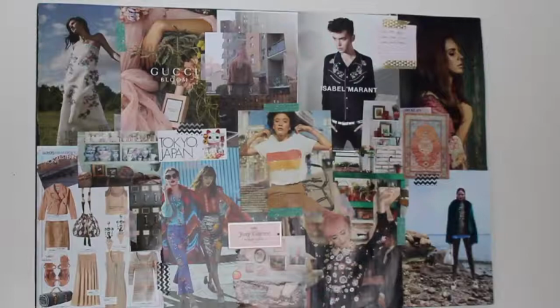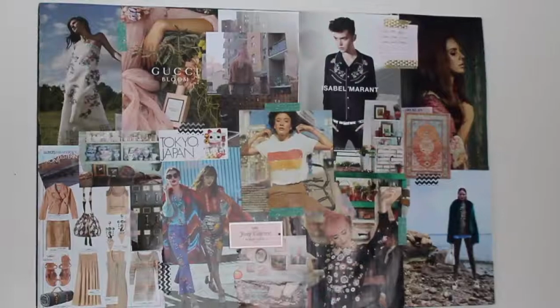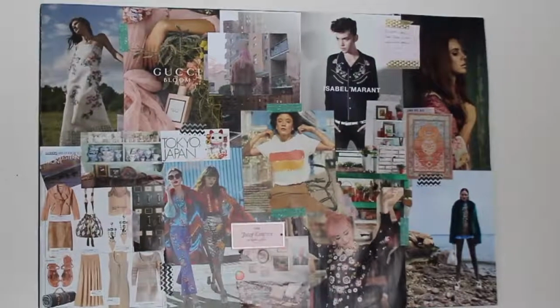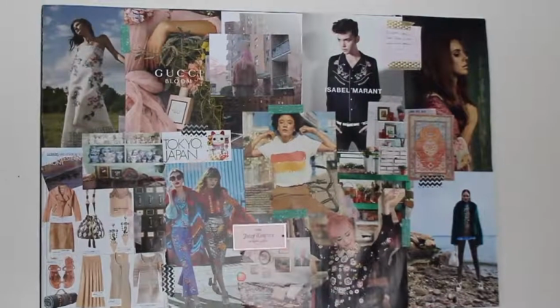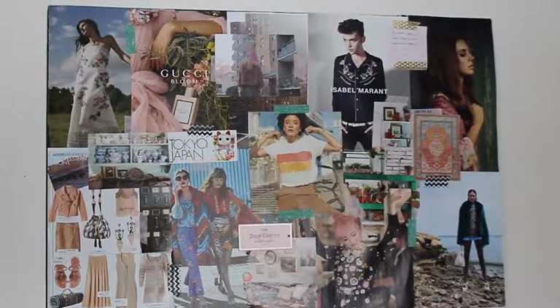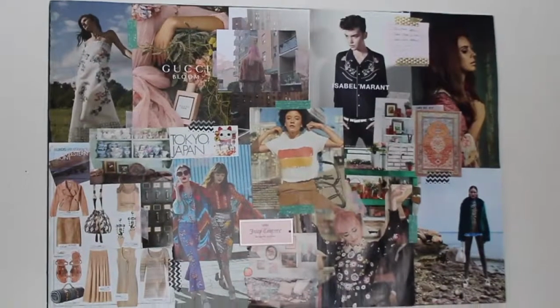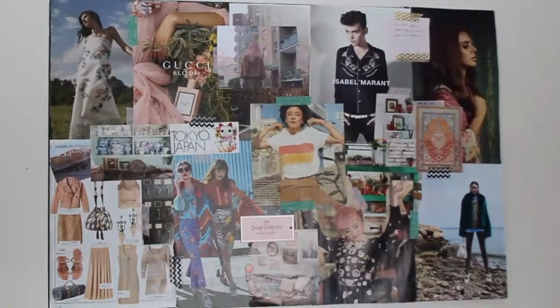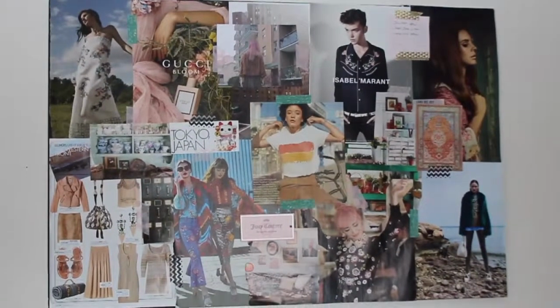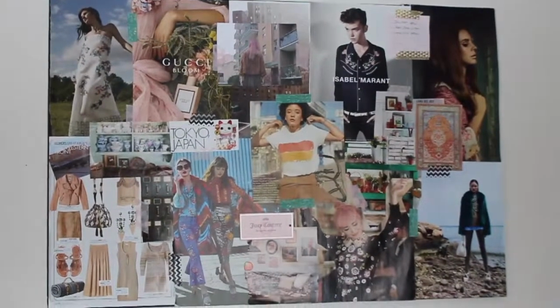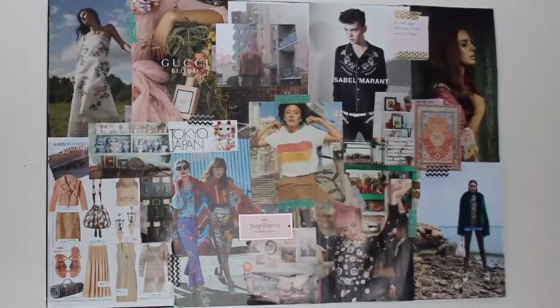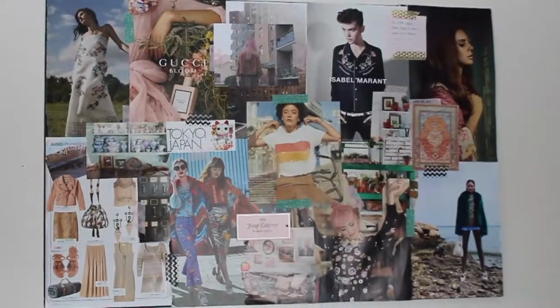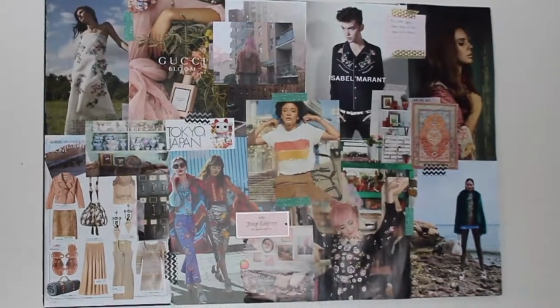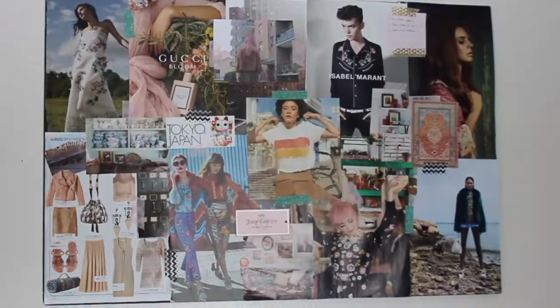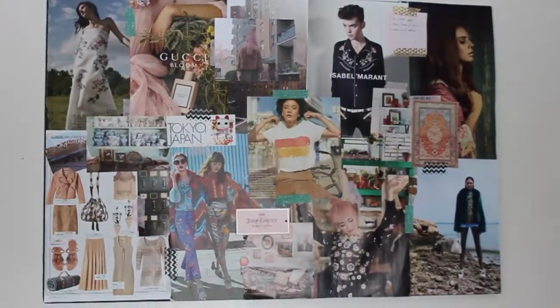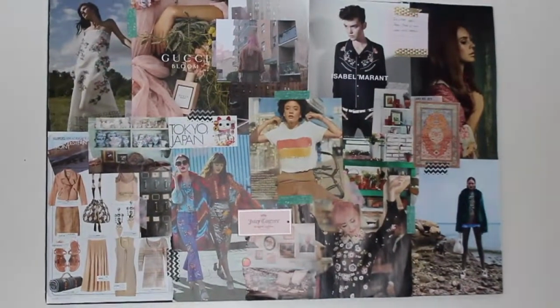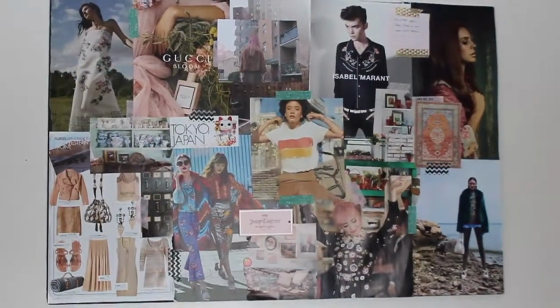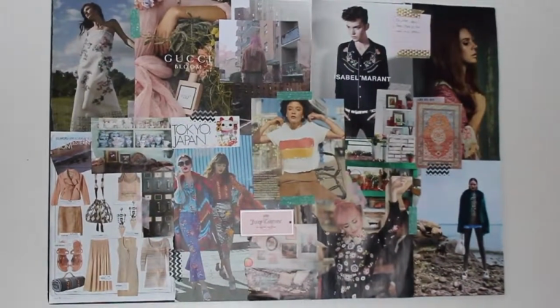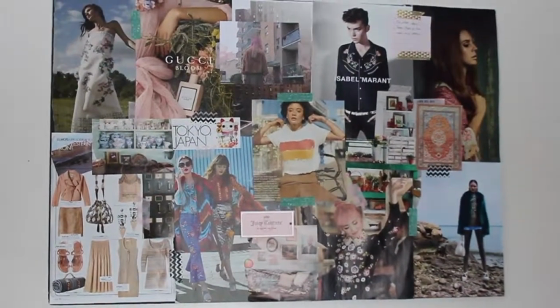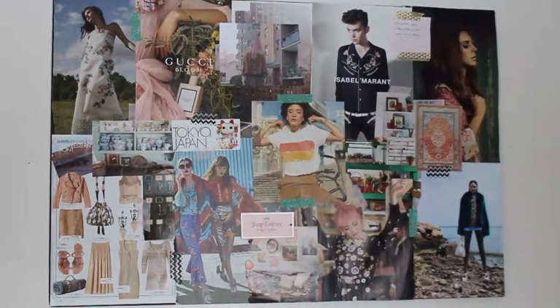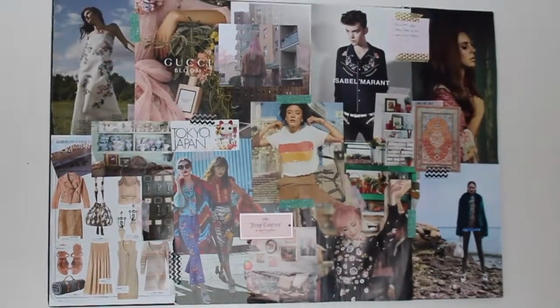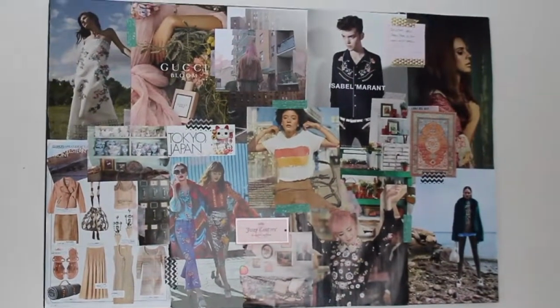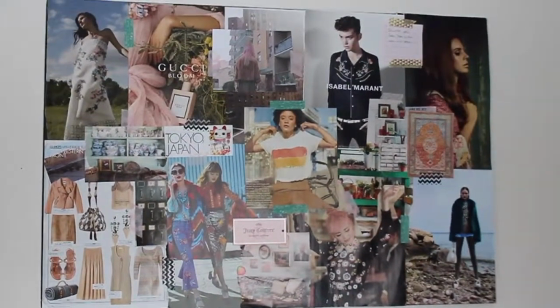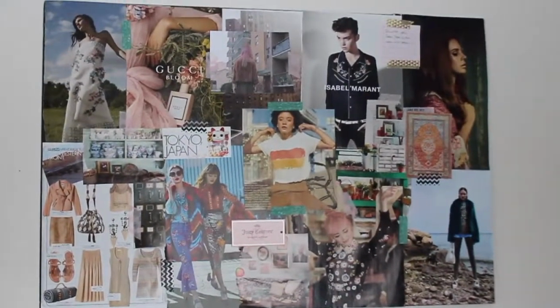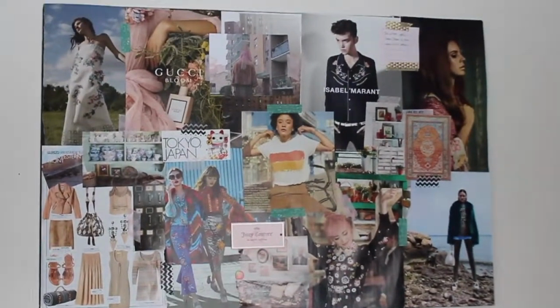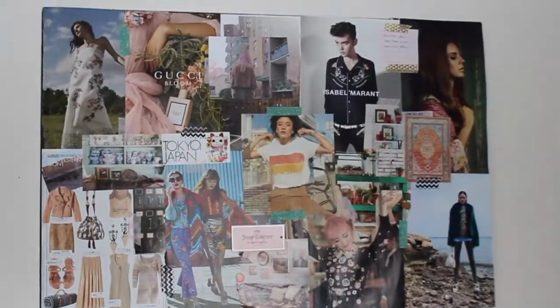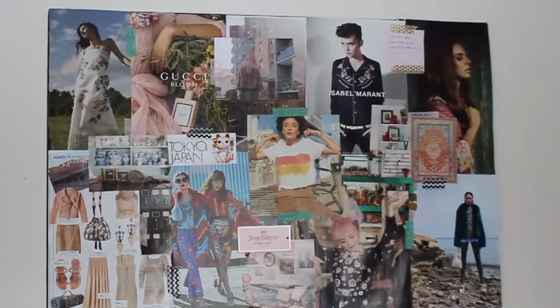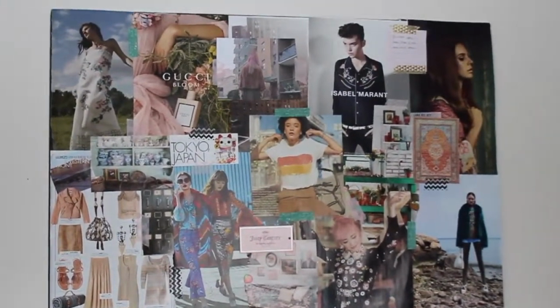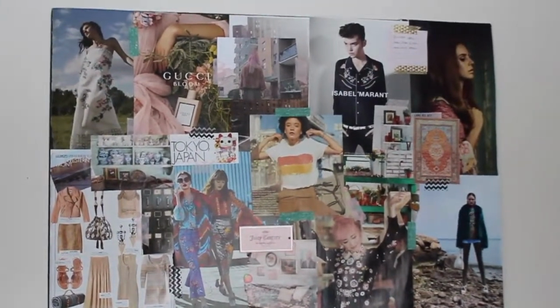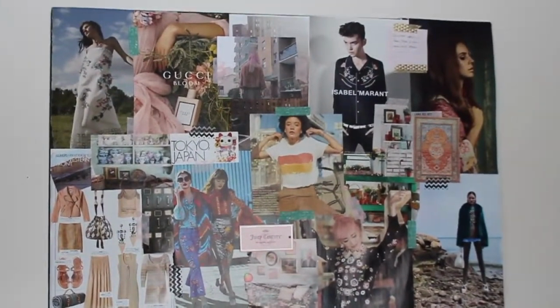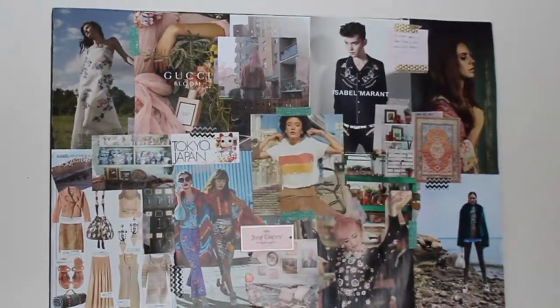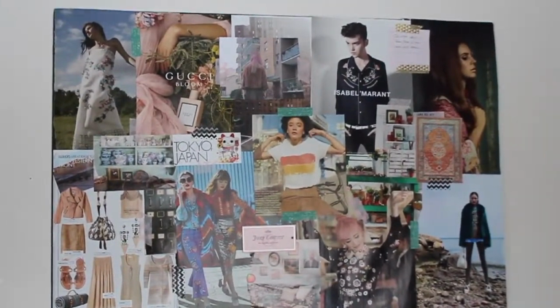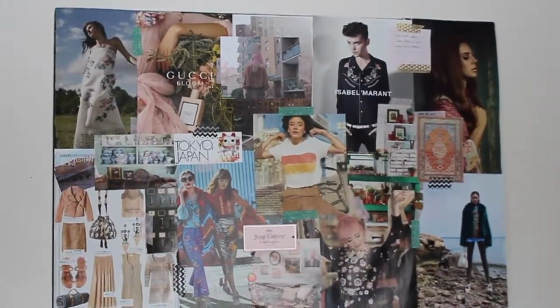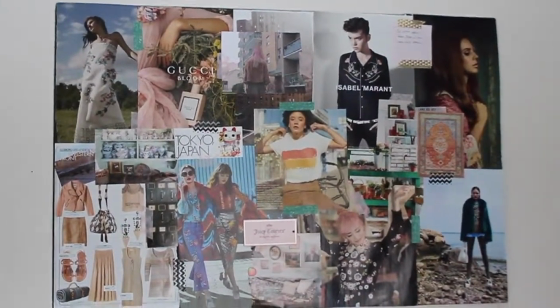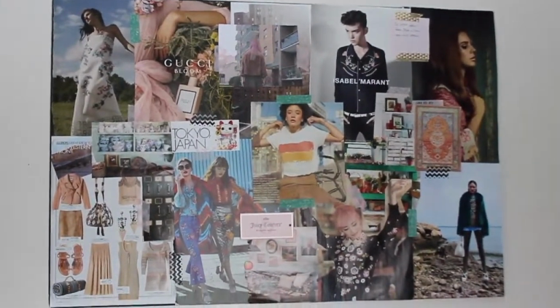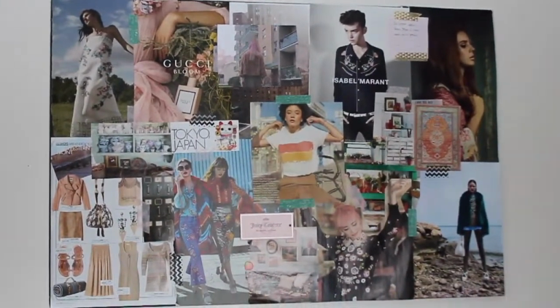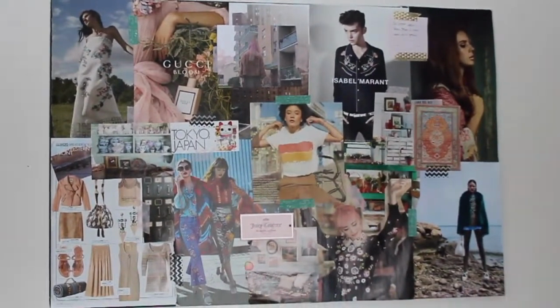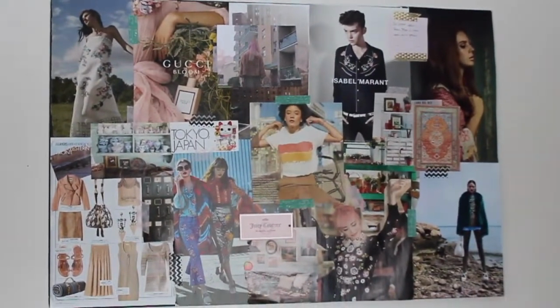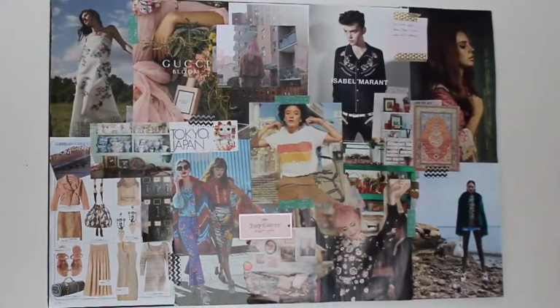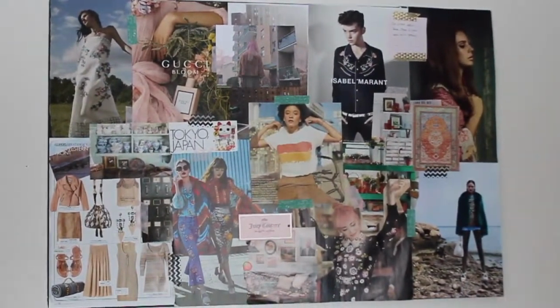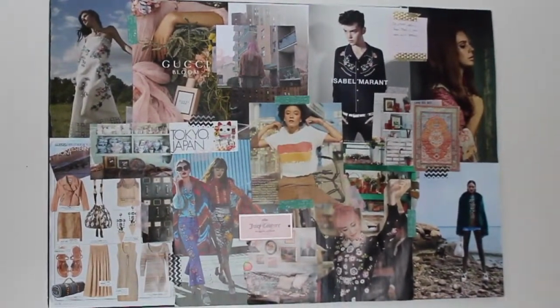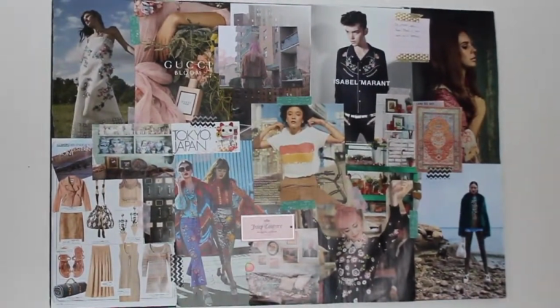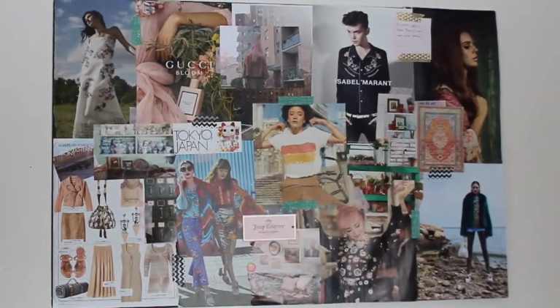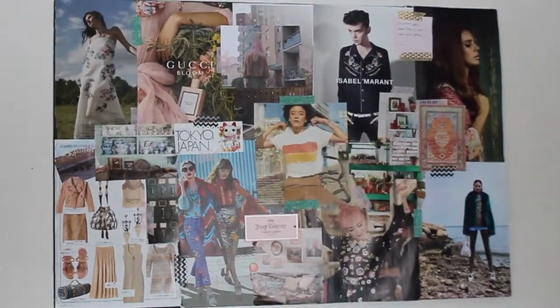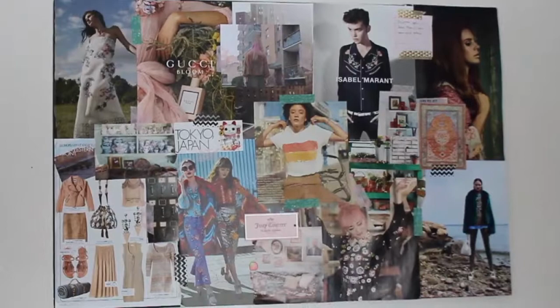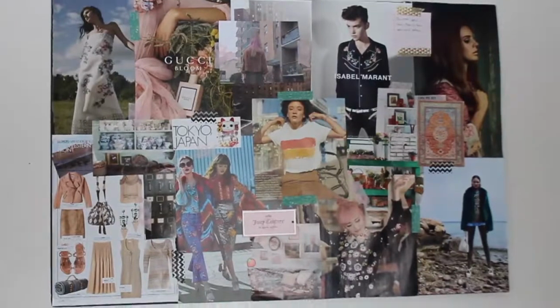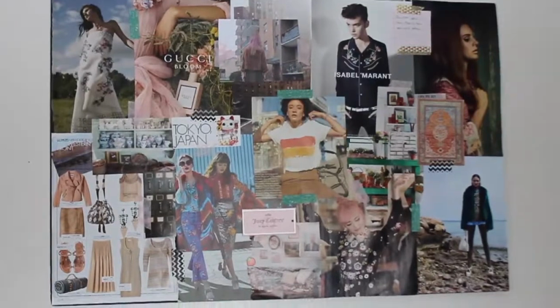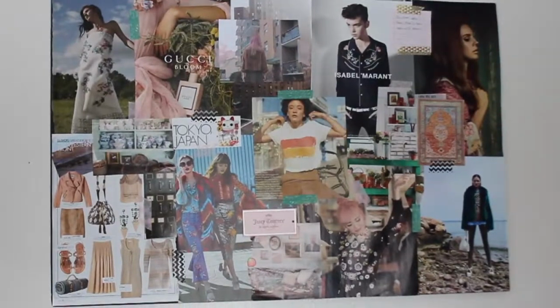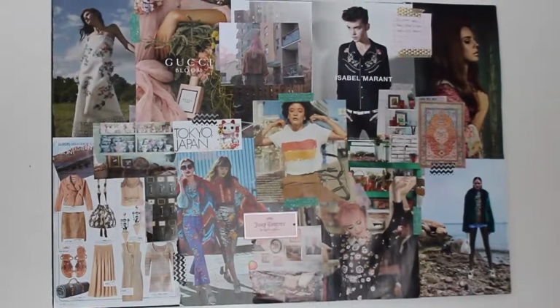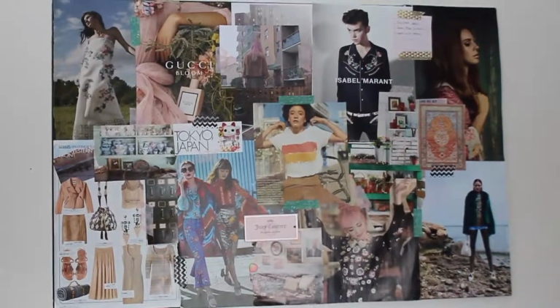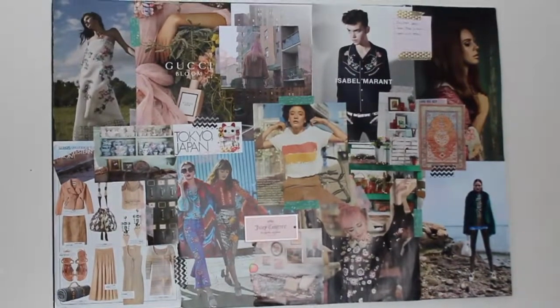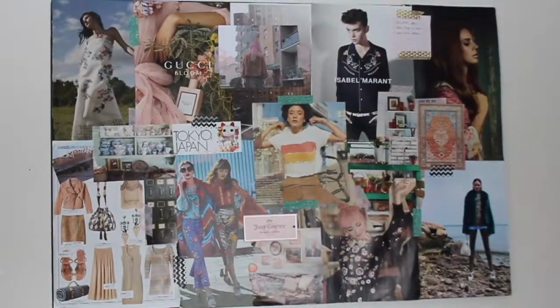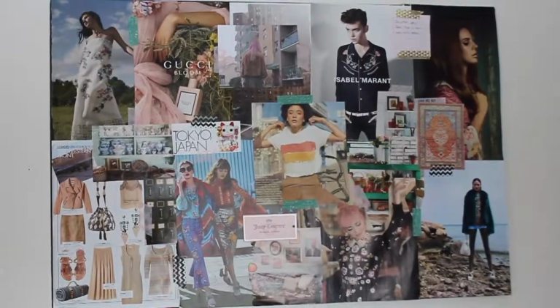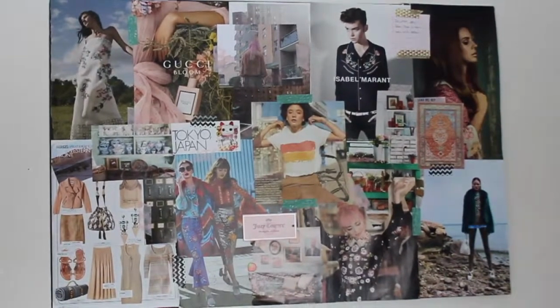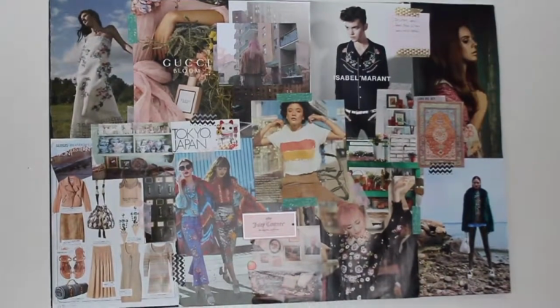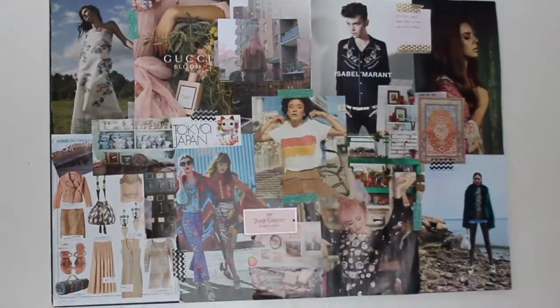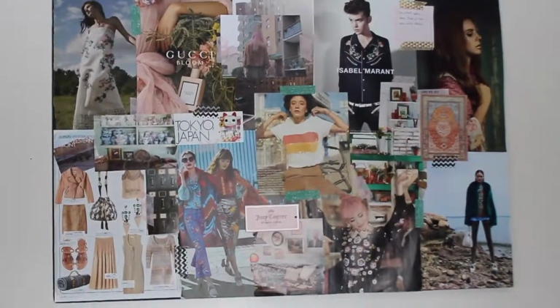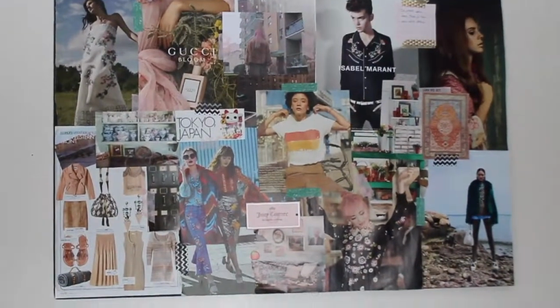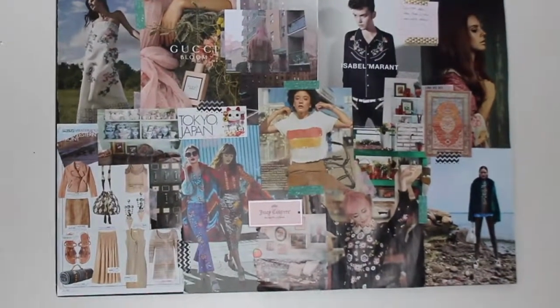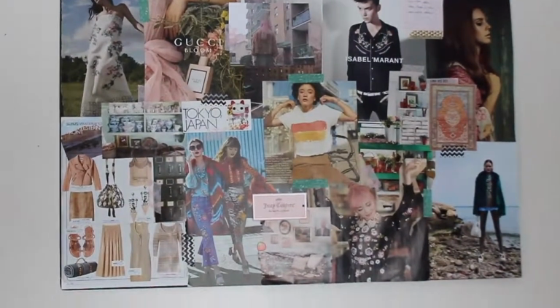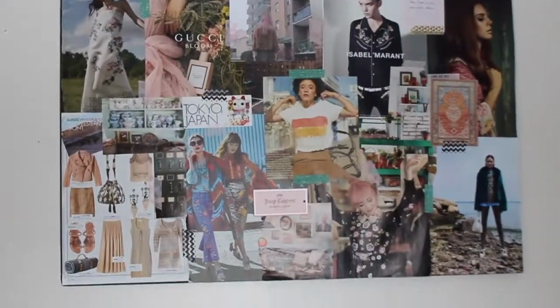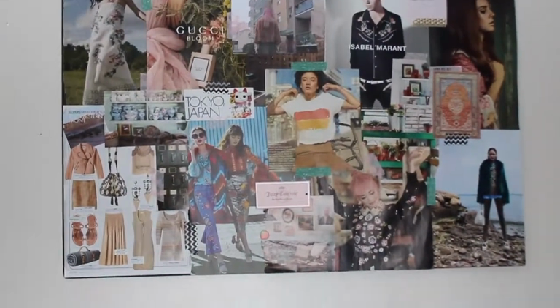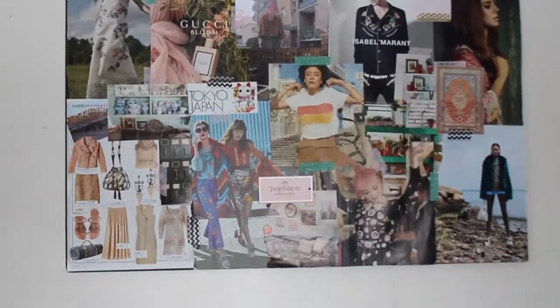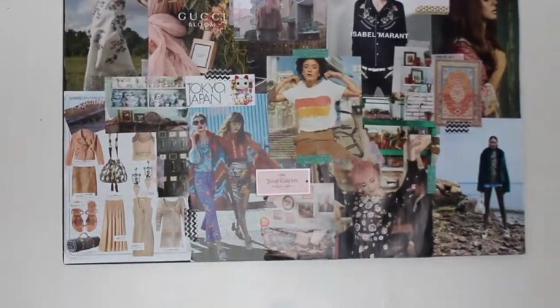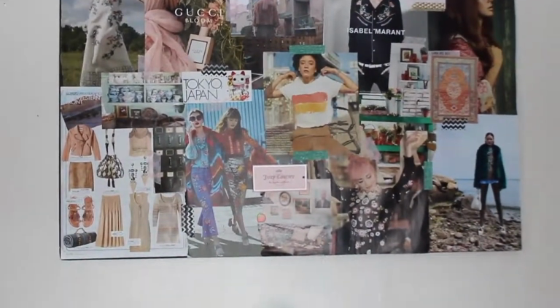Hey everyone, my name is Emerson and today I'm going to be giving you a little tour of my dresser slash vanity.